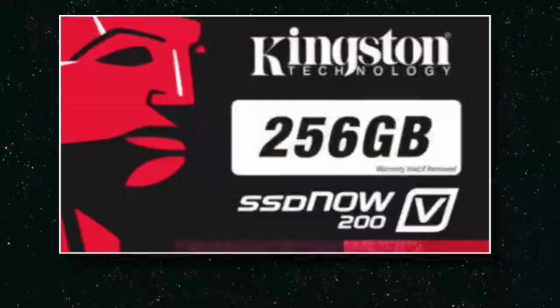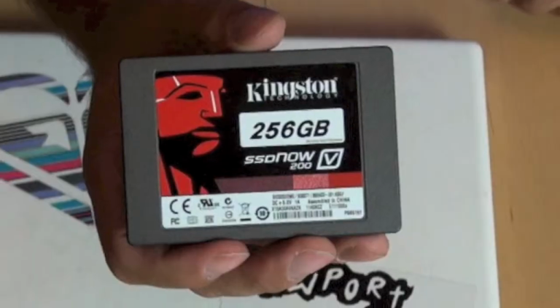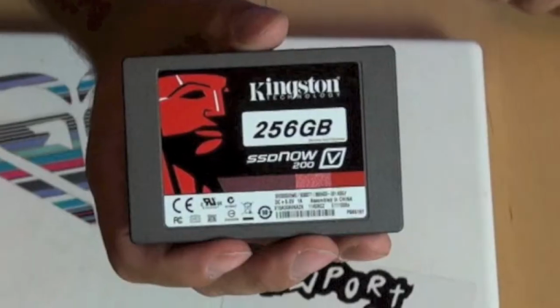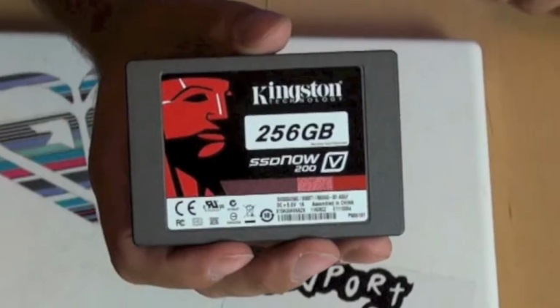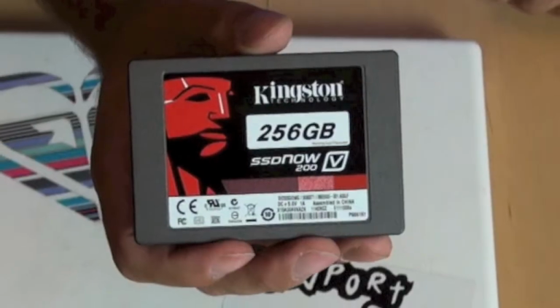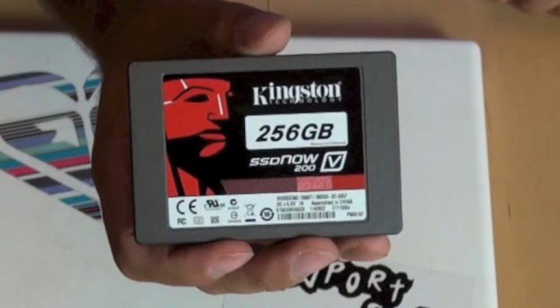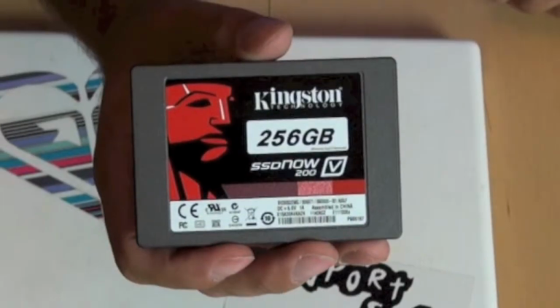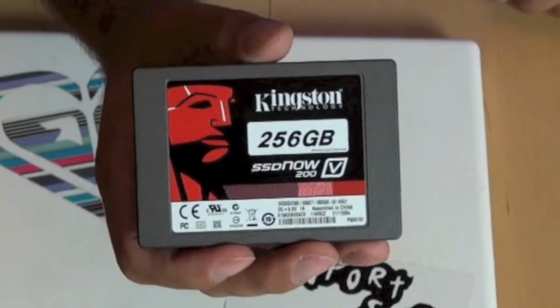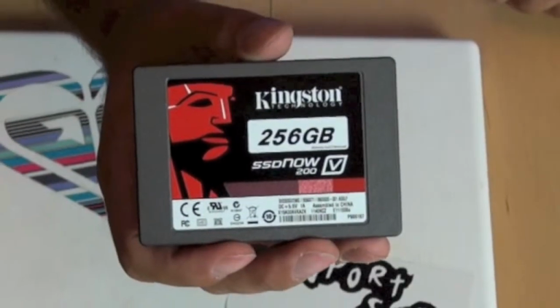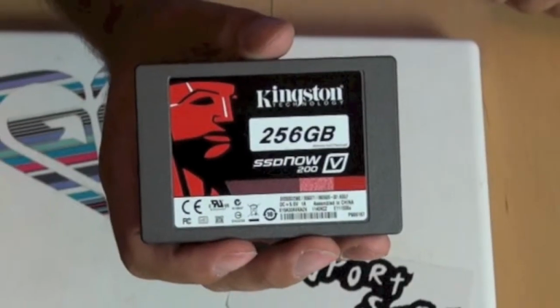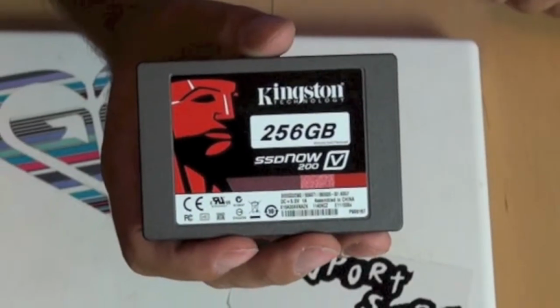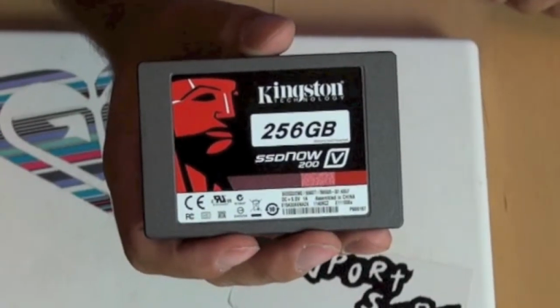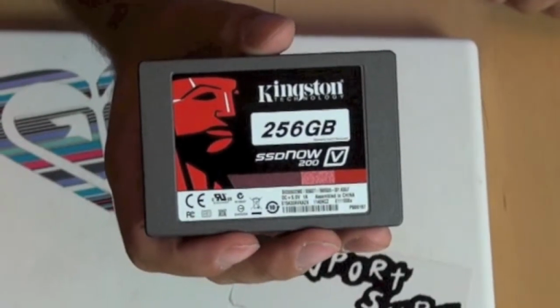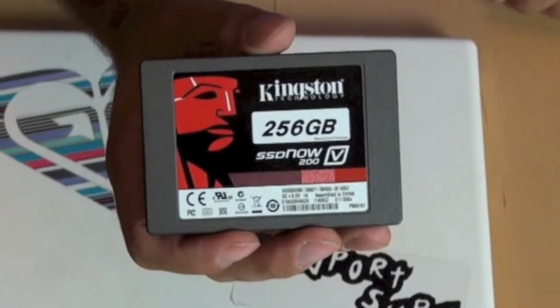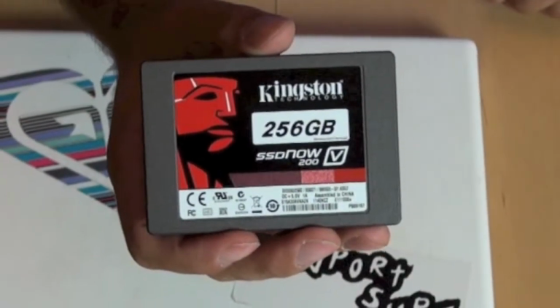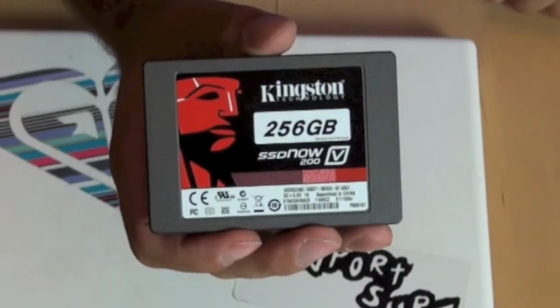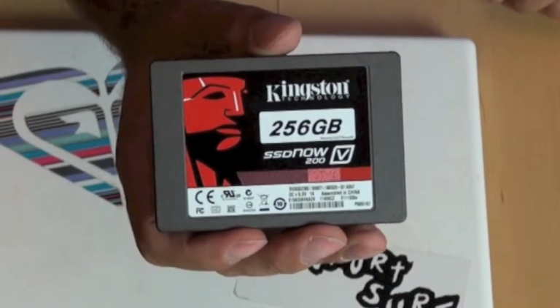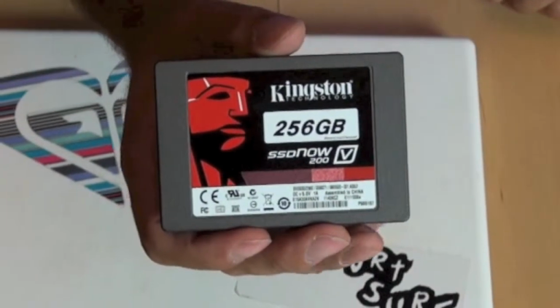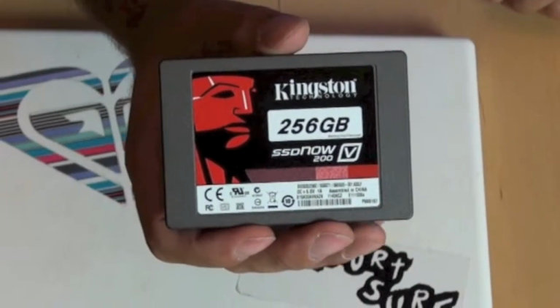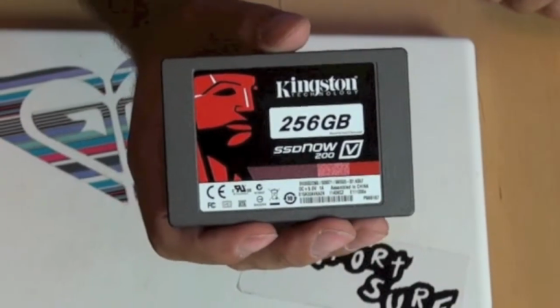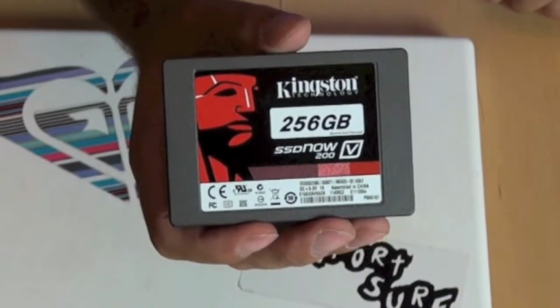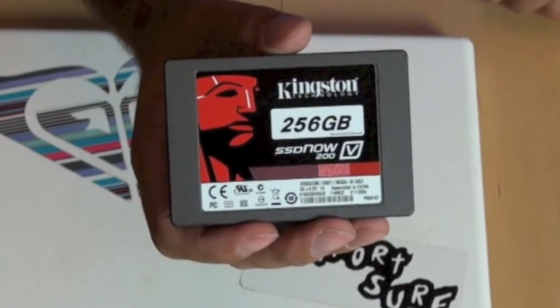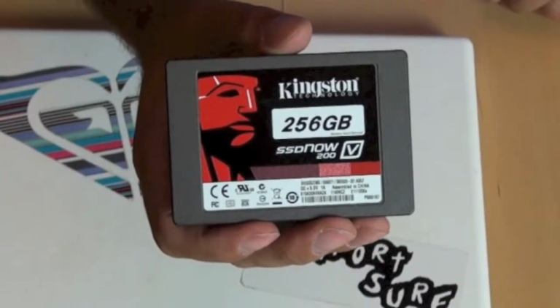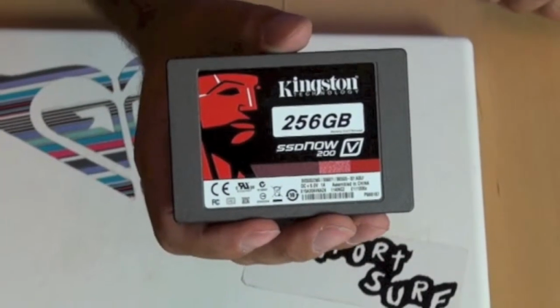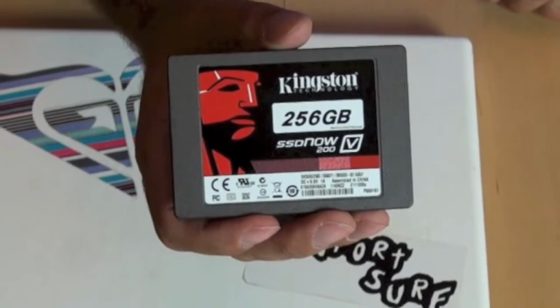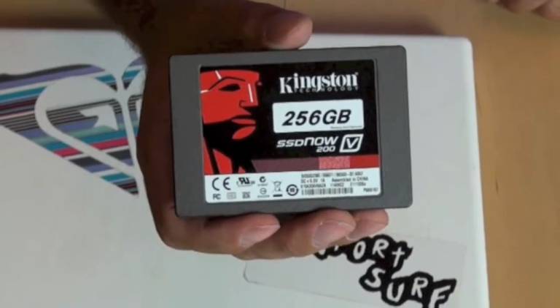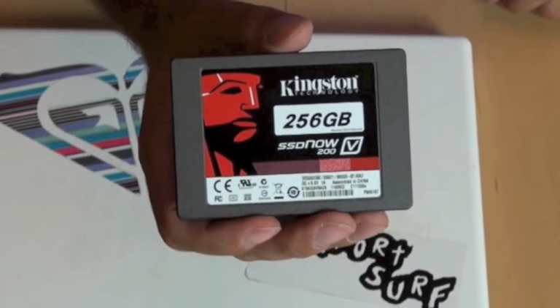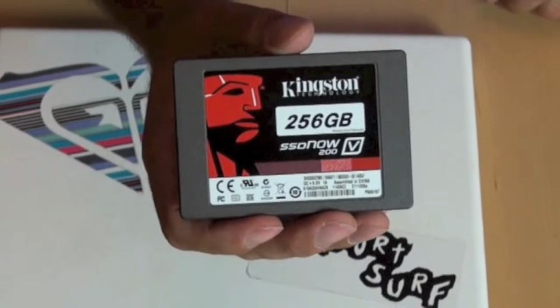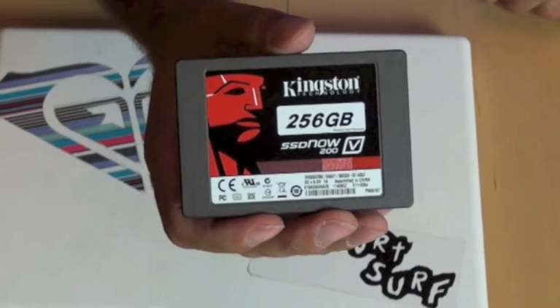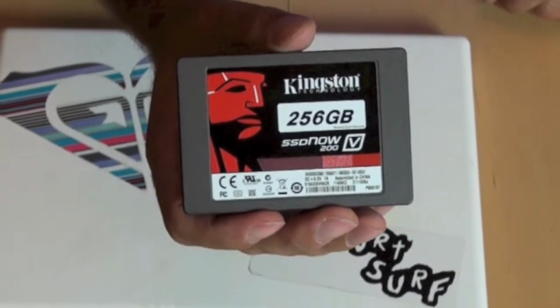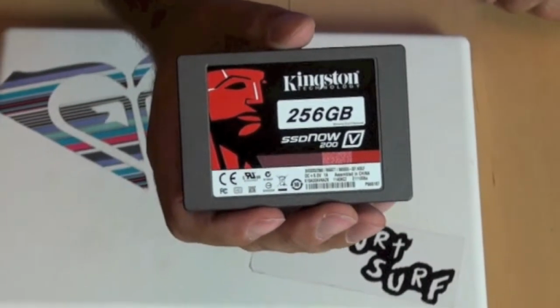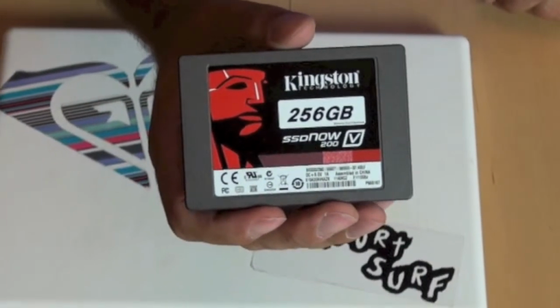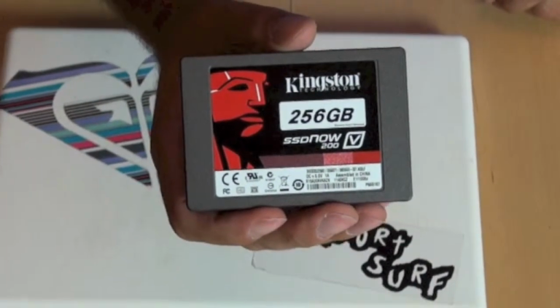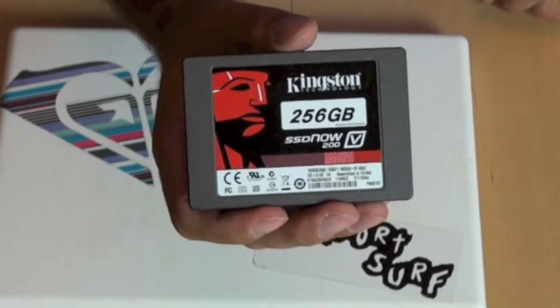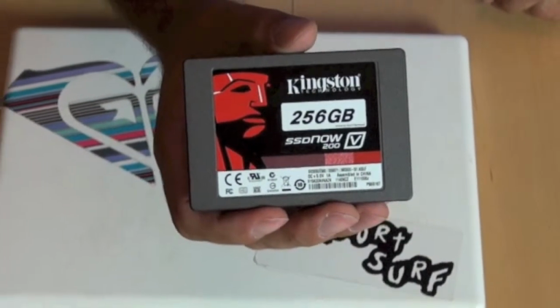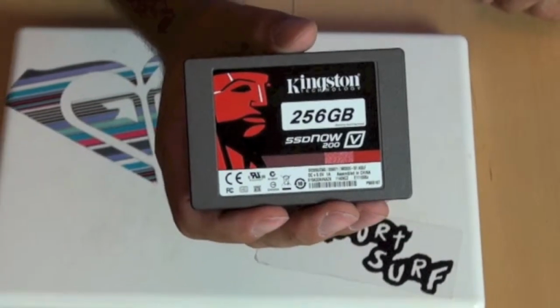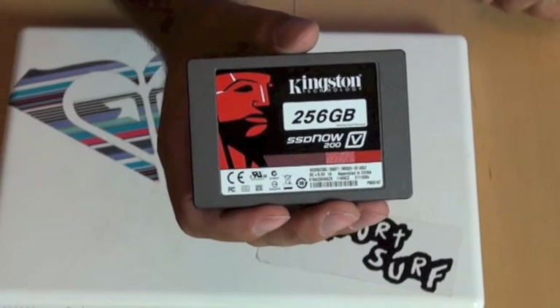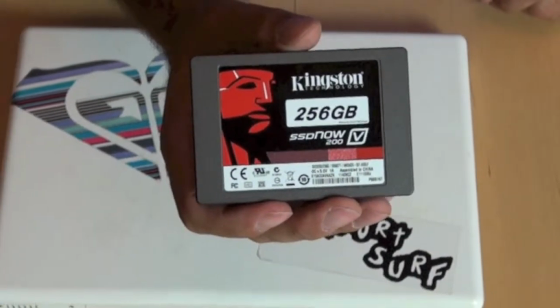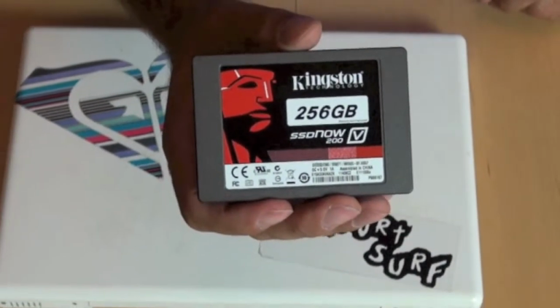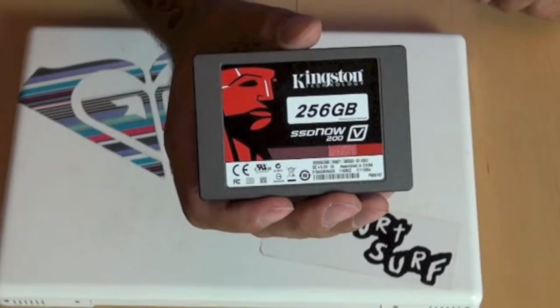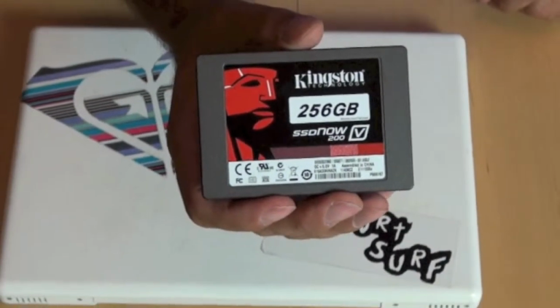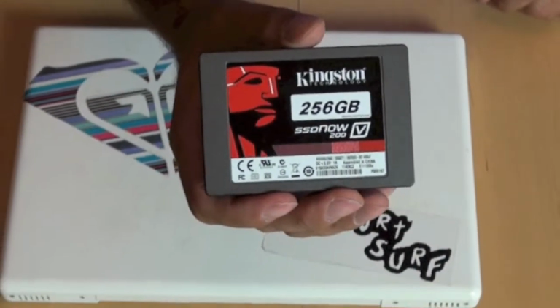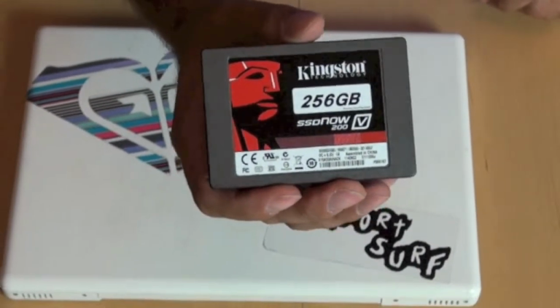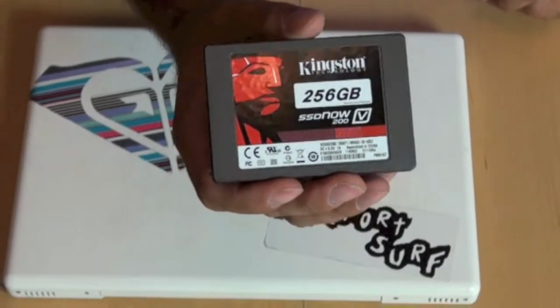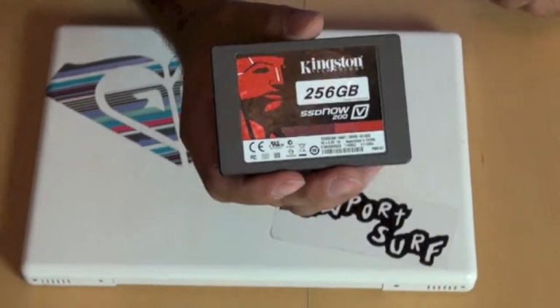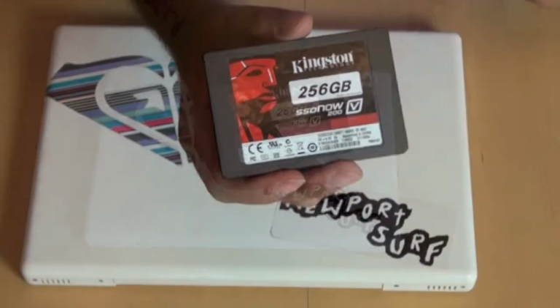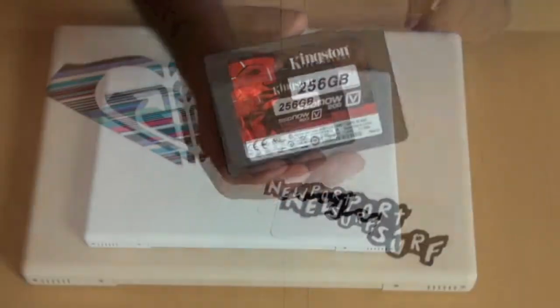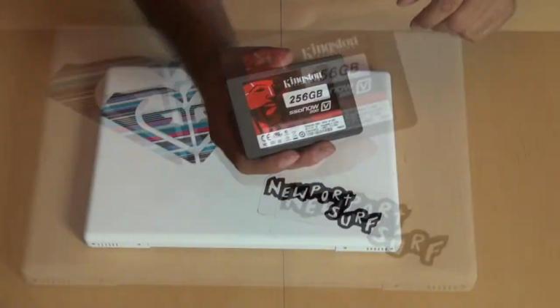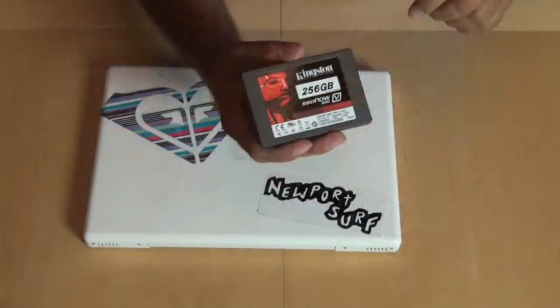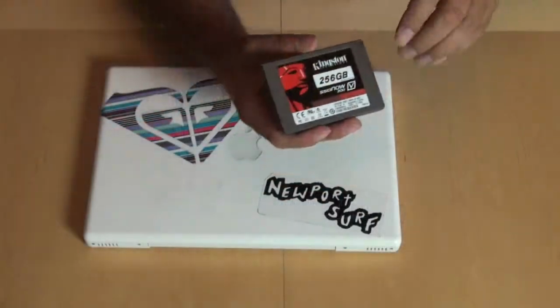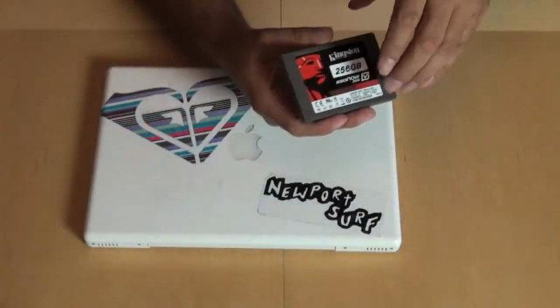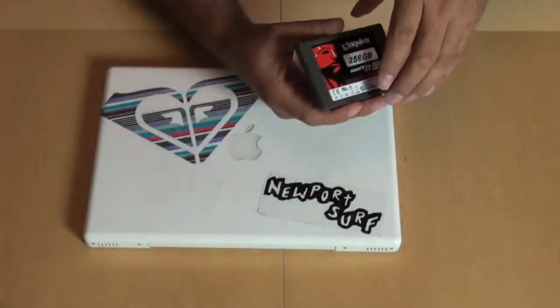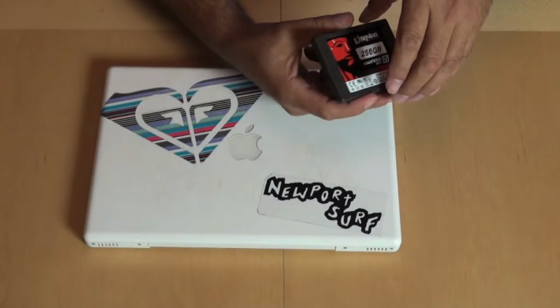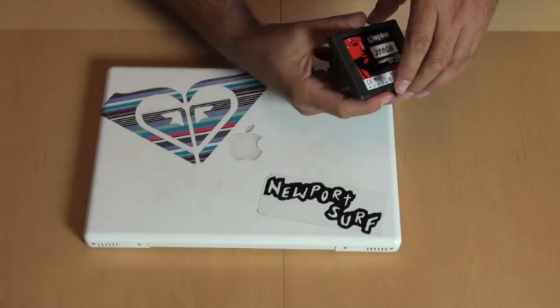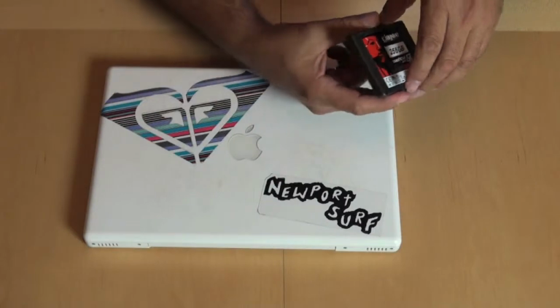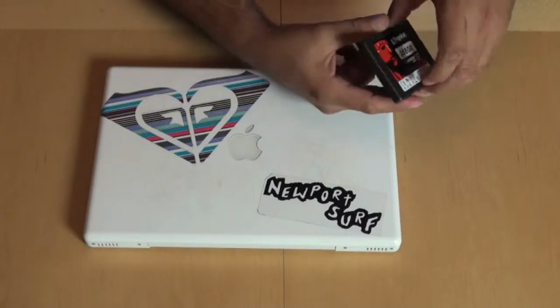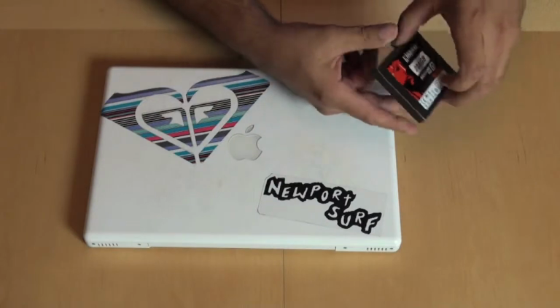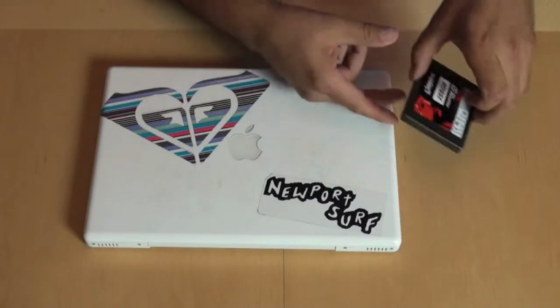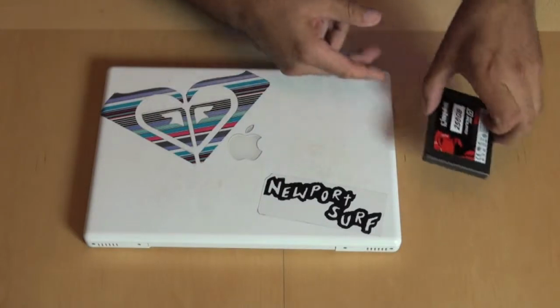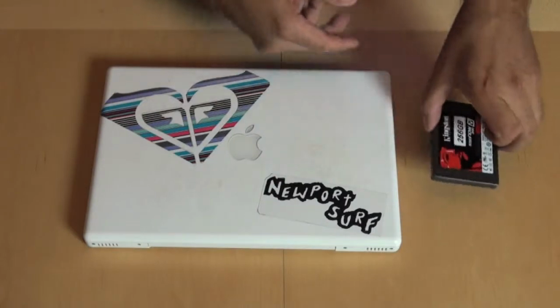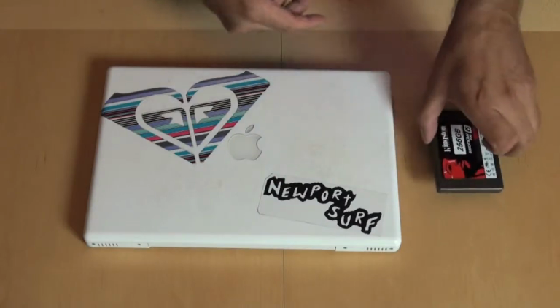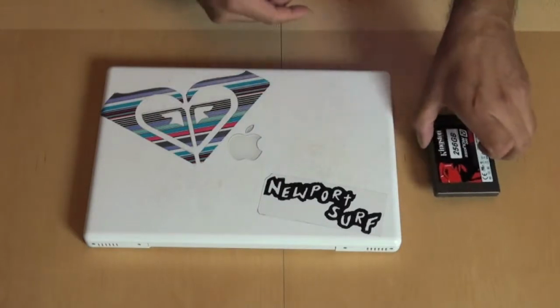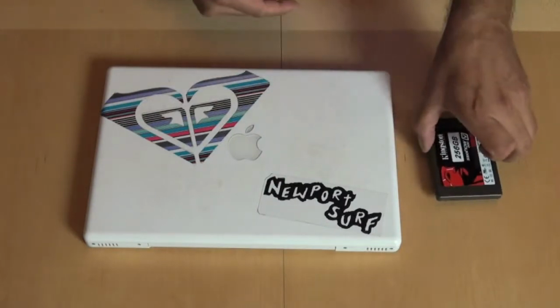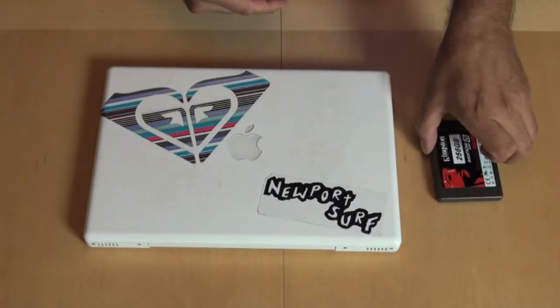We've got our 256 gig SSD drive. Let's just go ahead and put that aside.